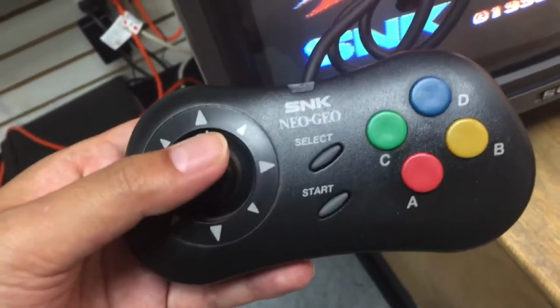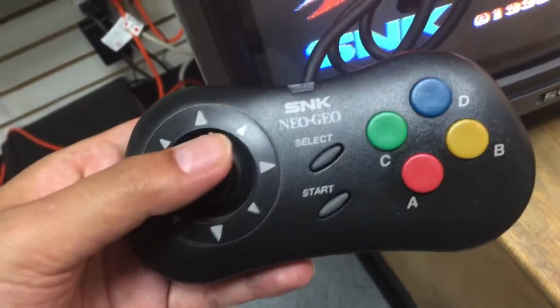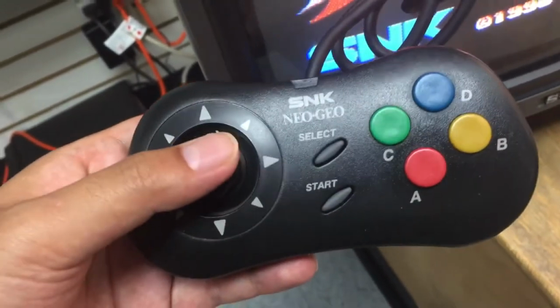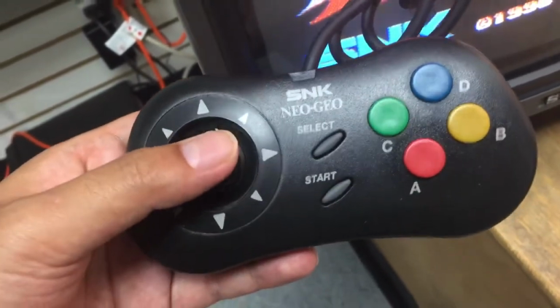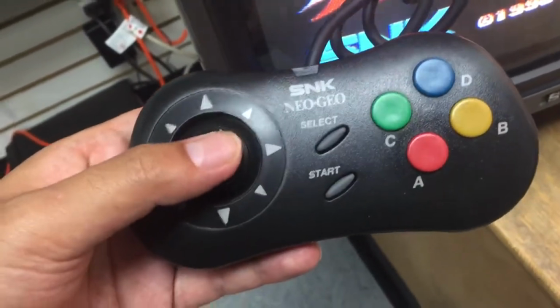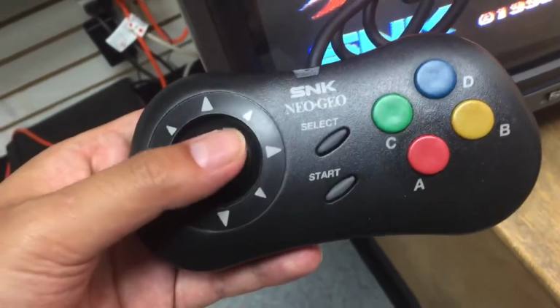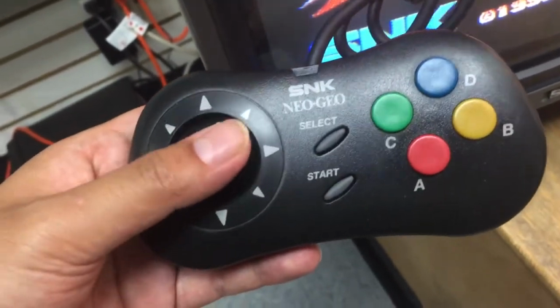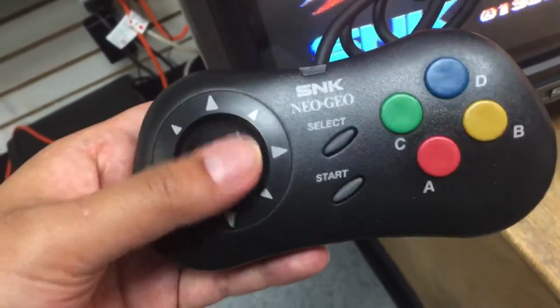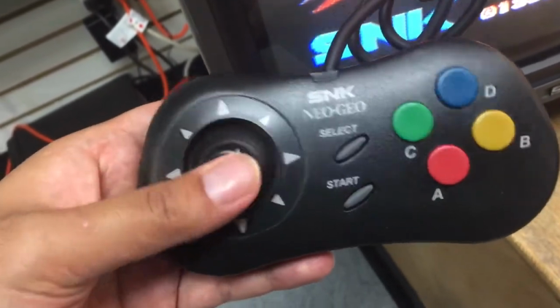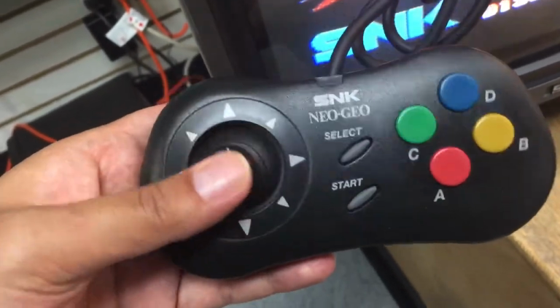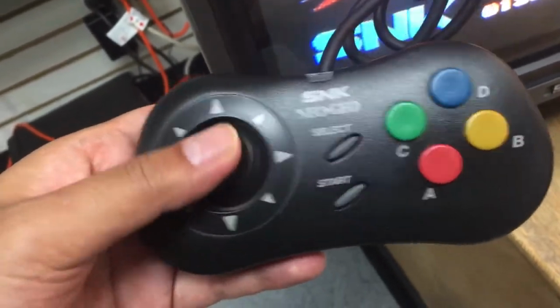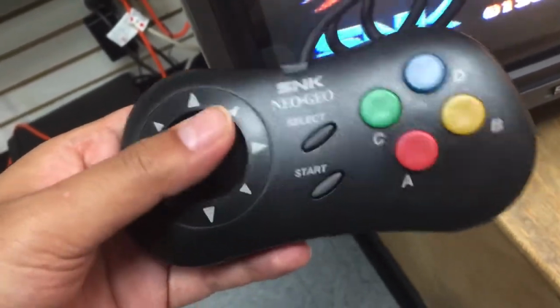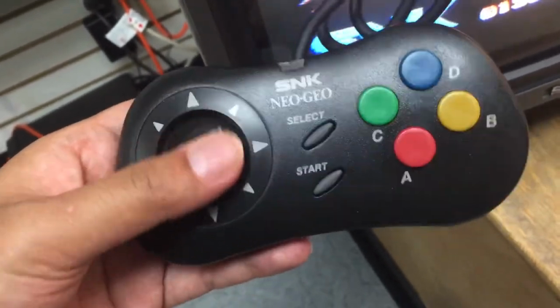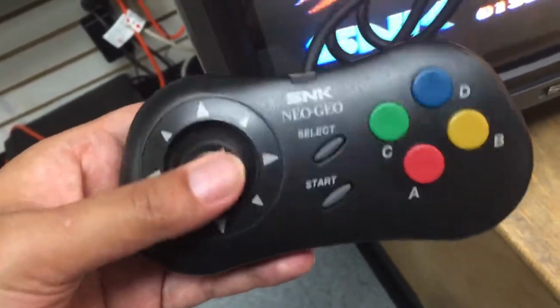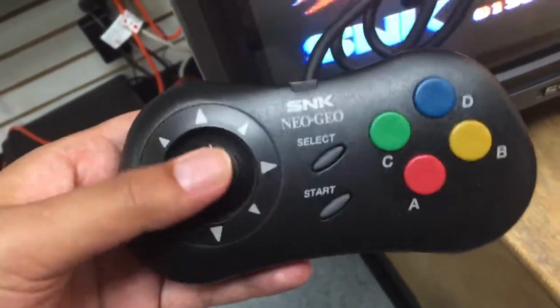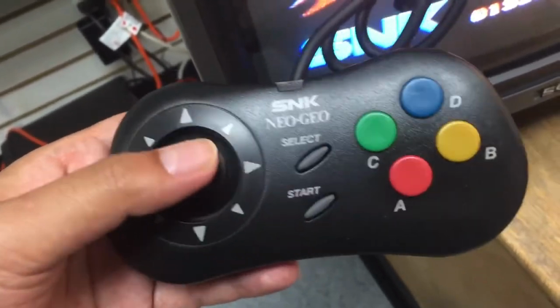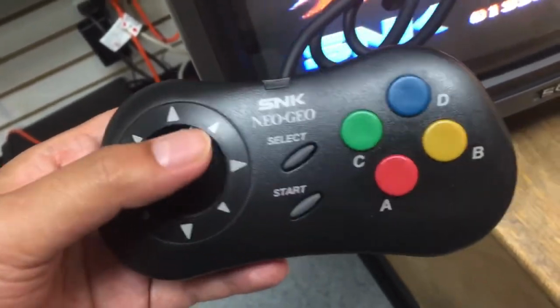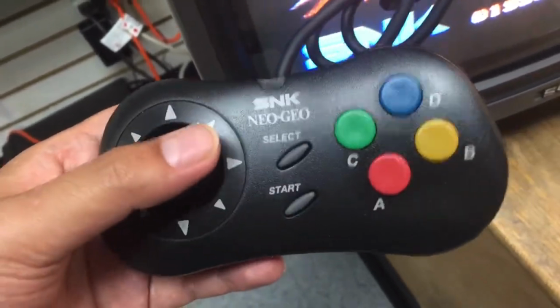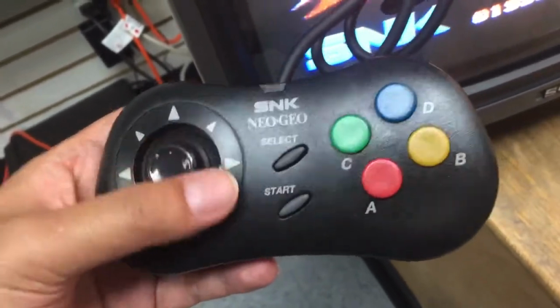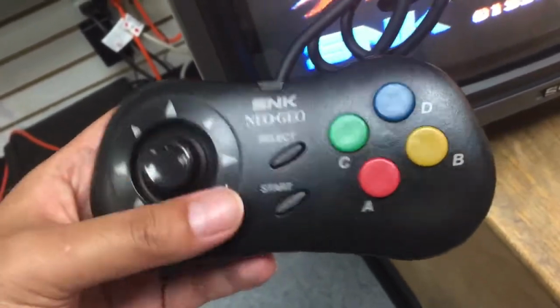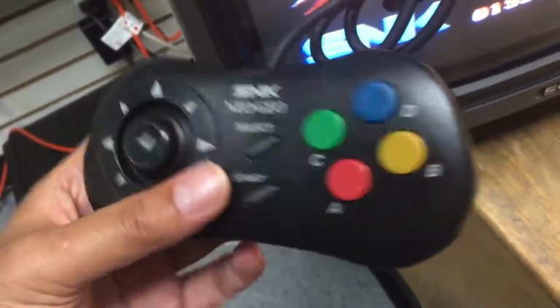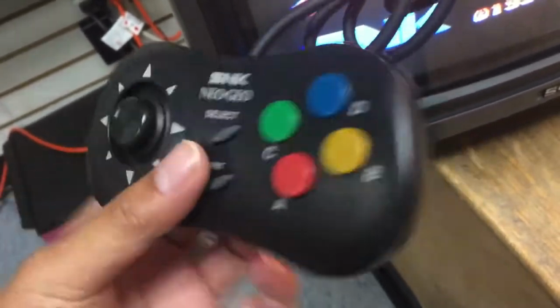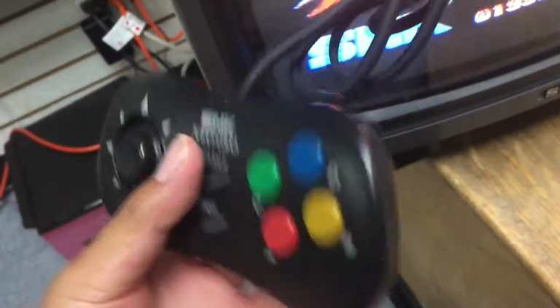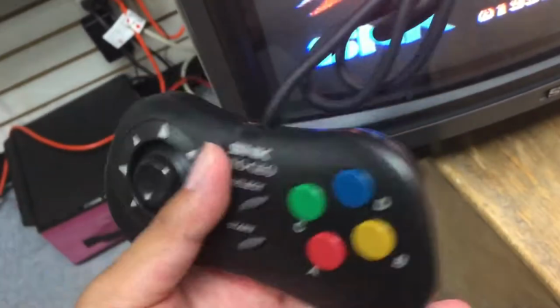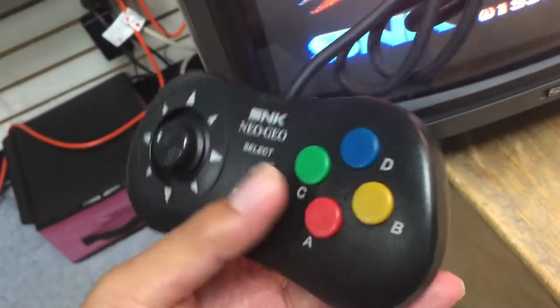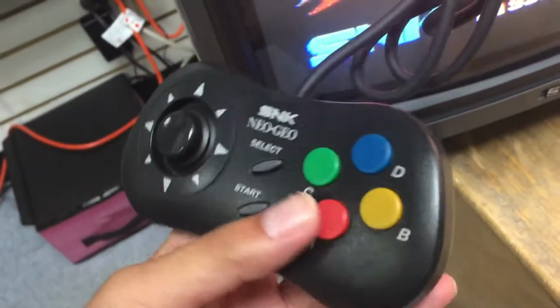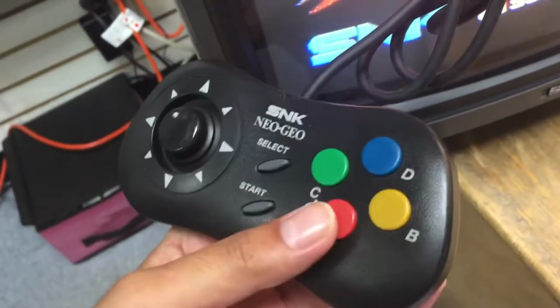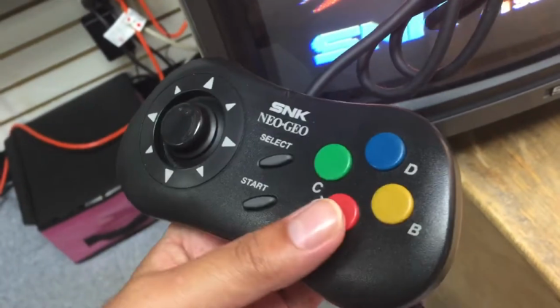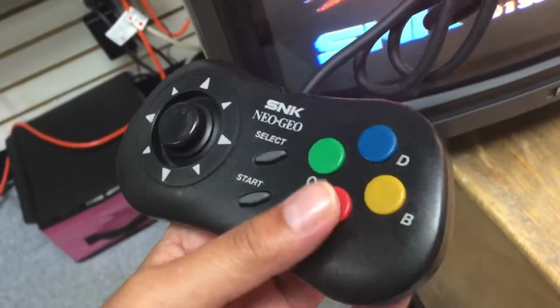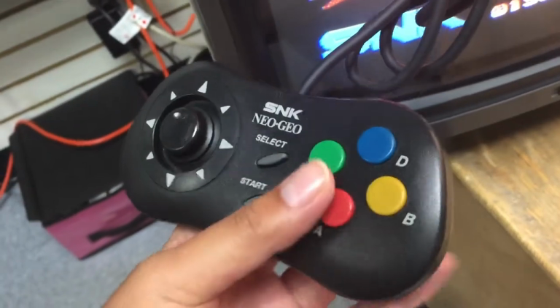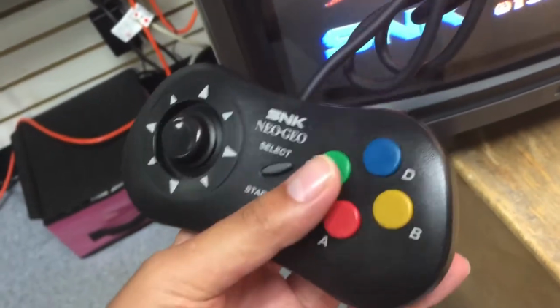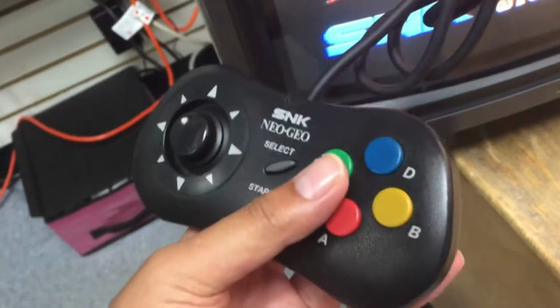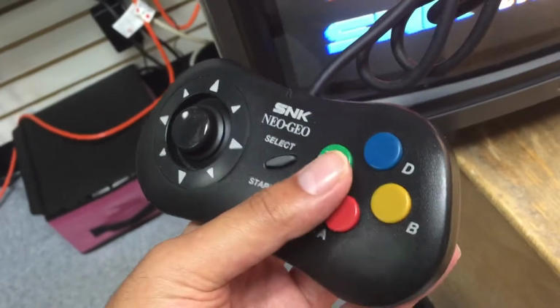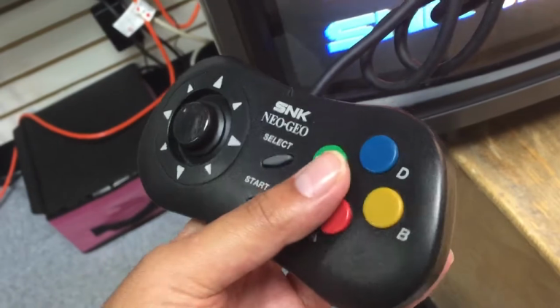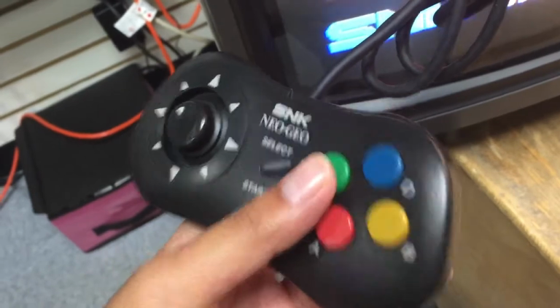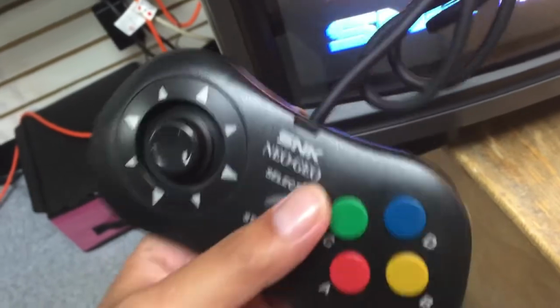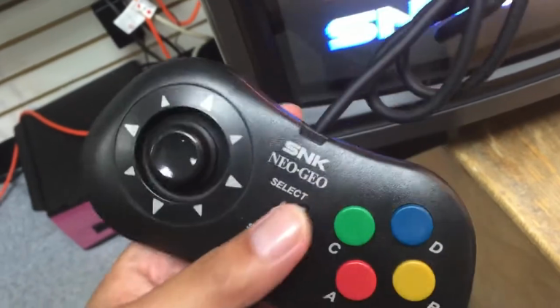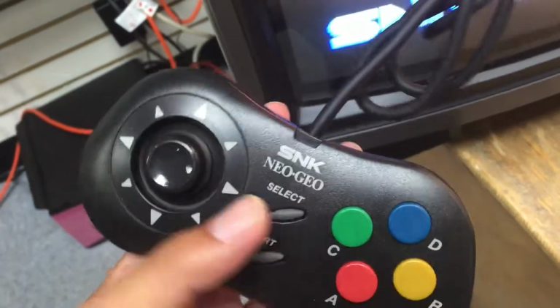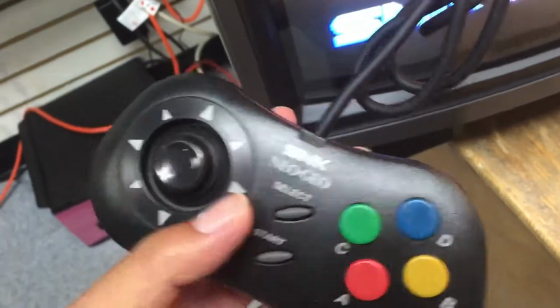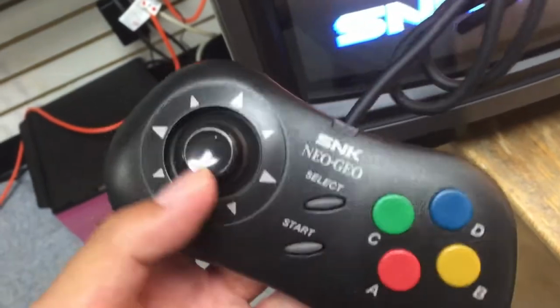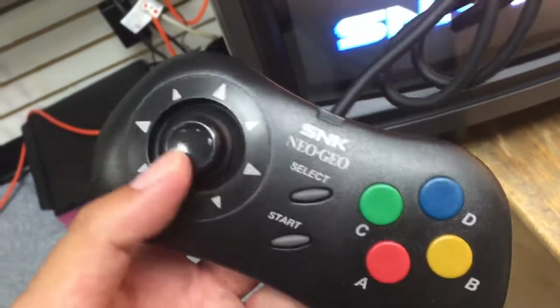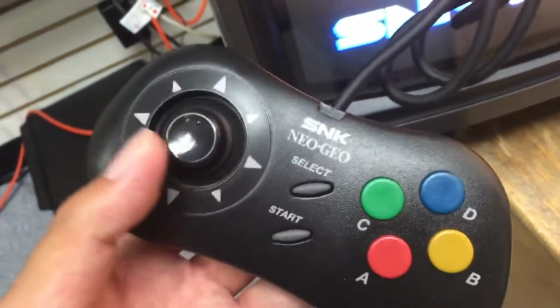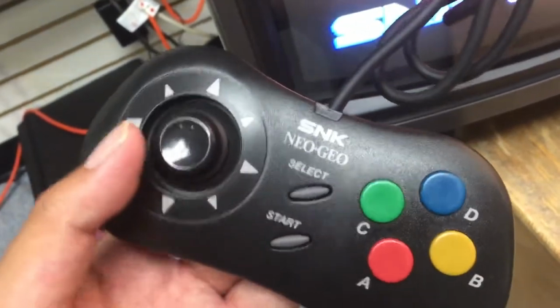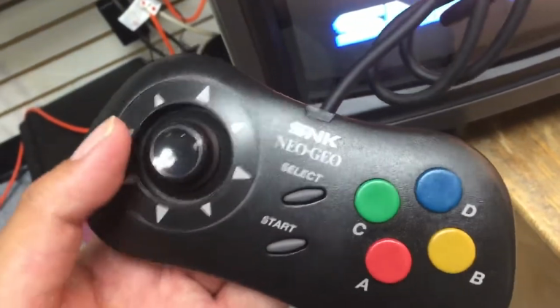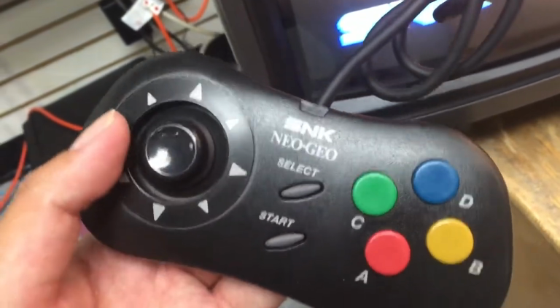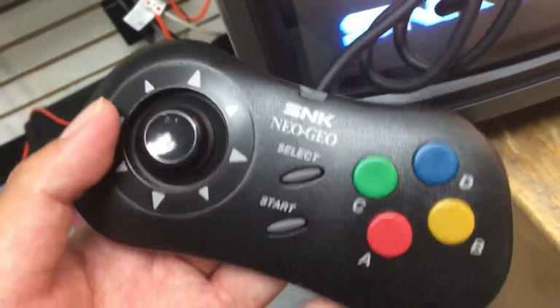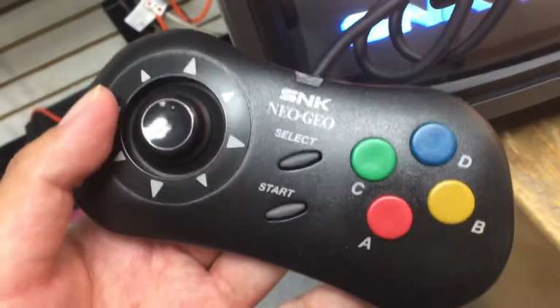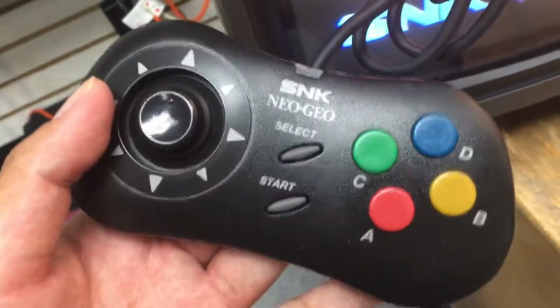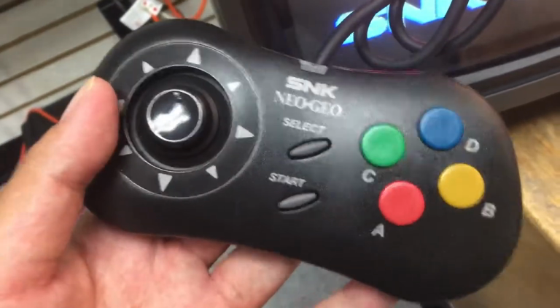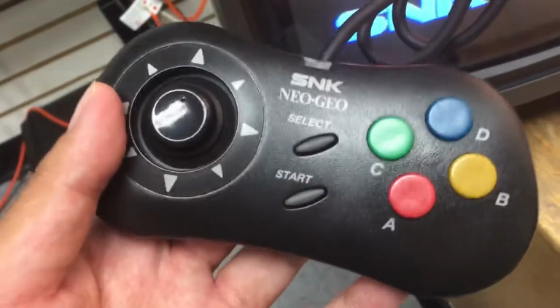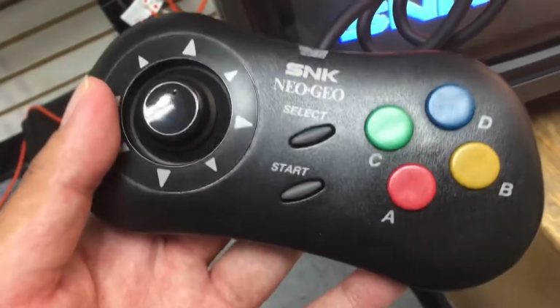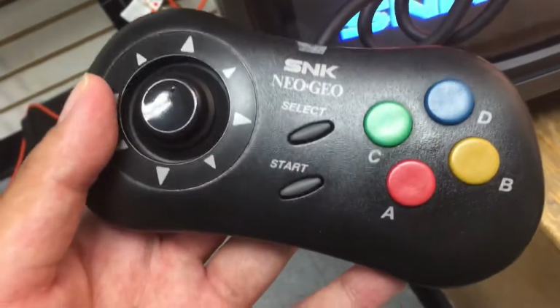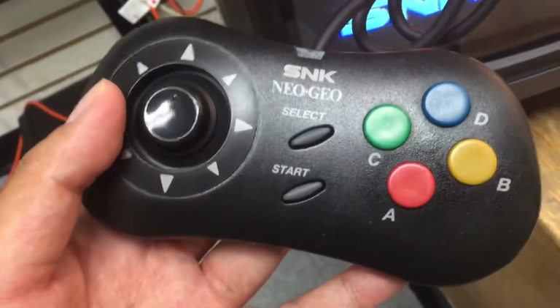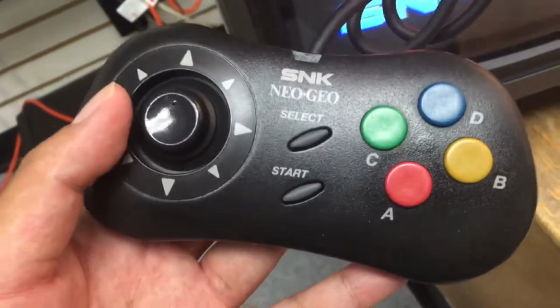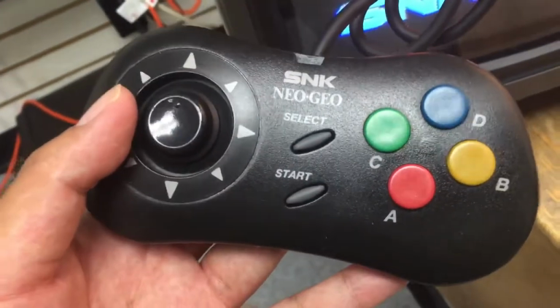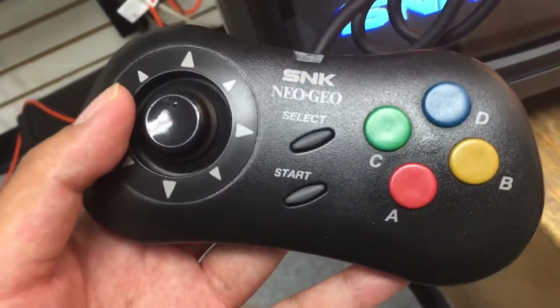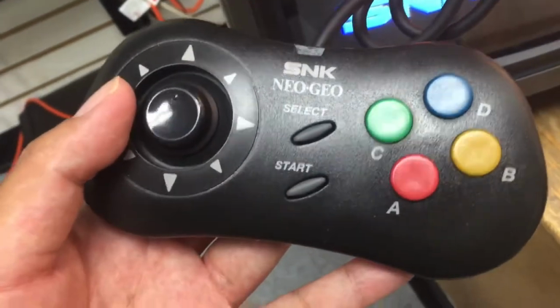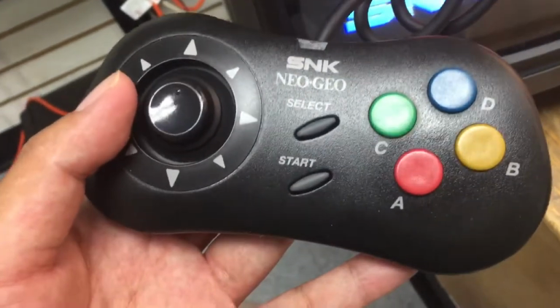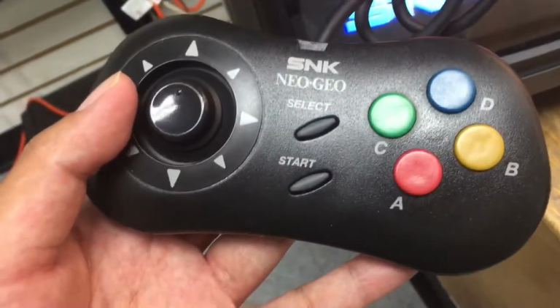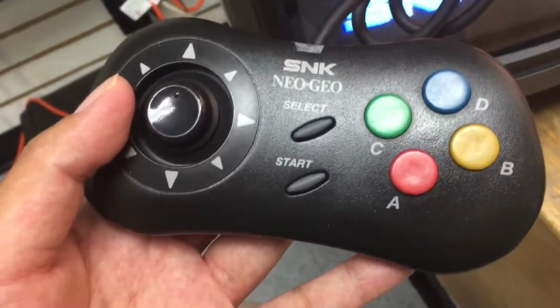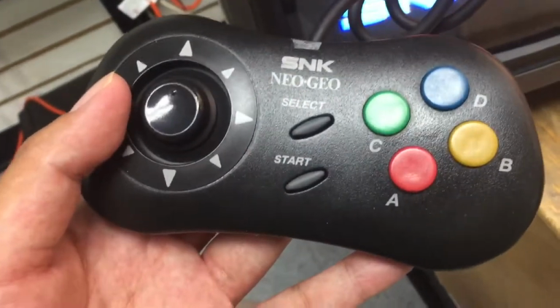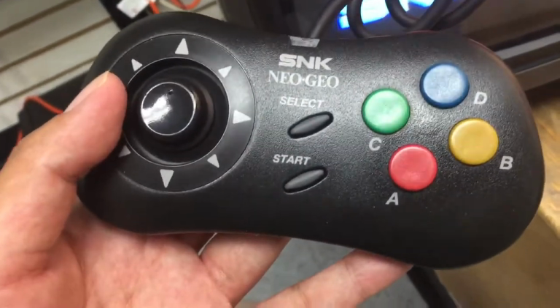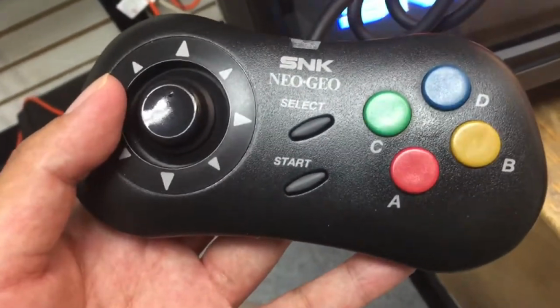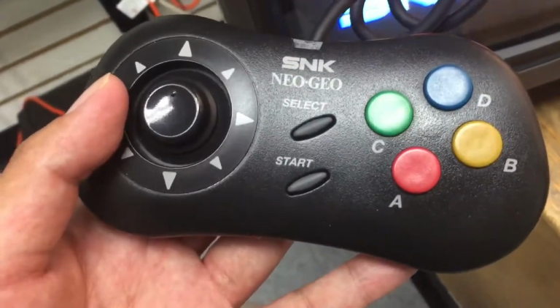We got a Neo Geo Pocket. The four buttons are configured weird — but would that be good, like a Super Nintendo controller or something?